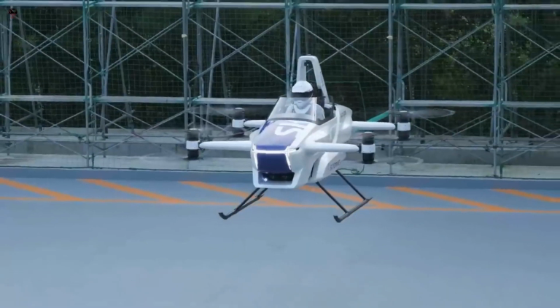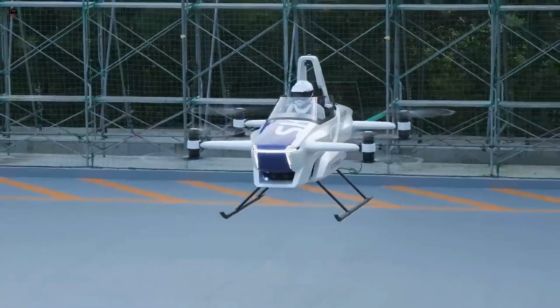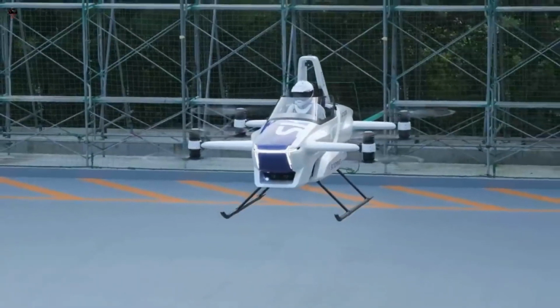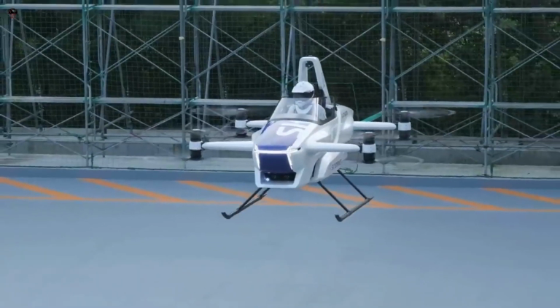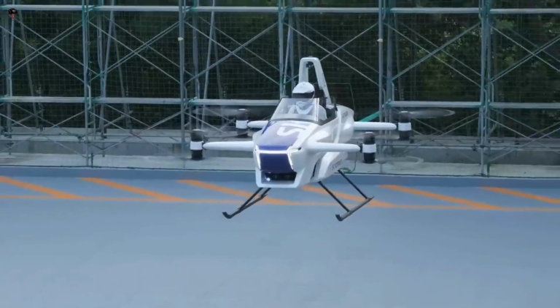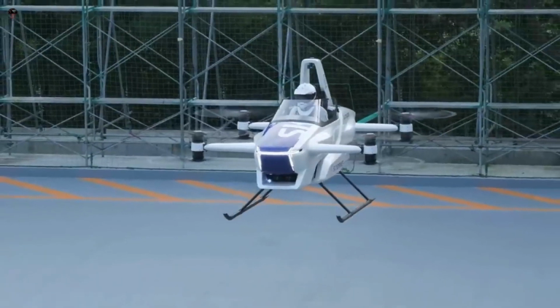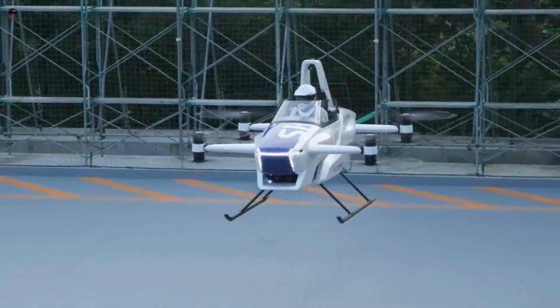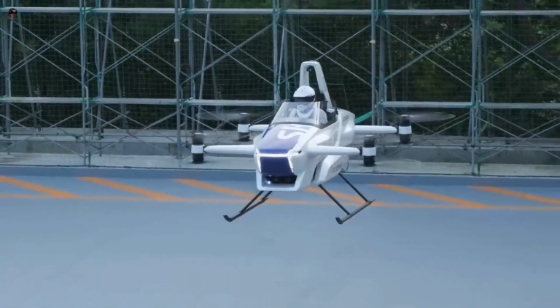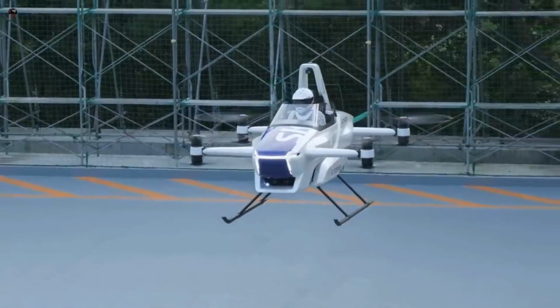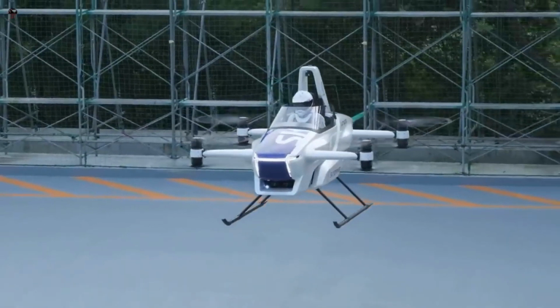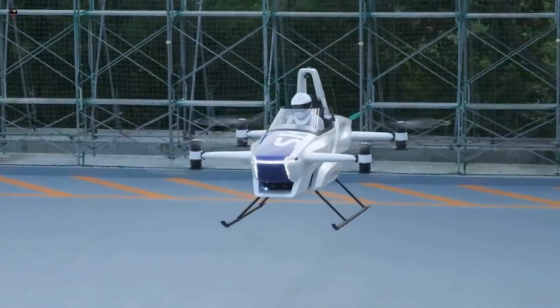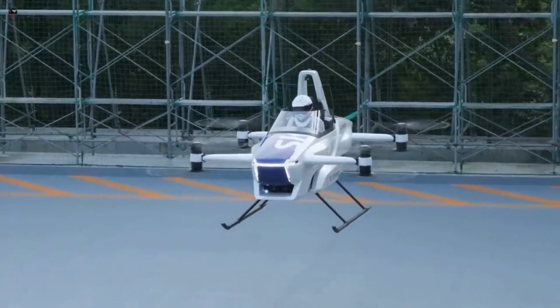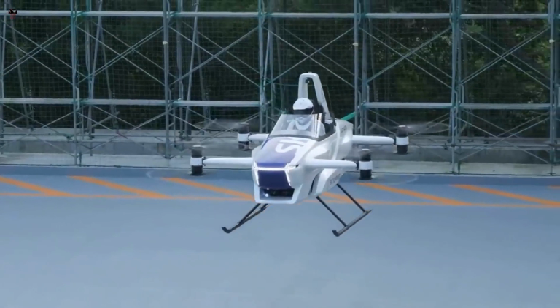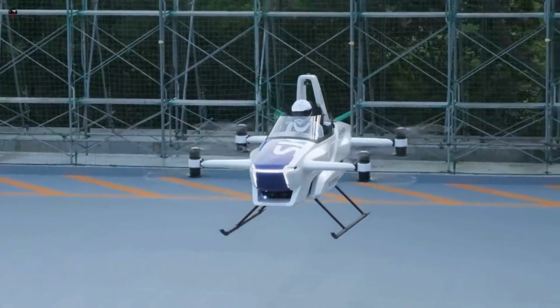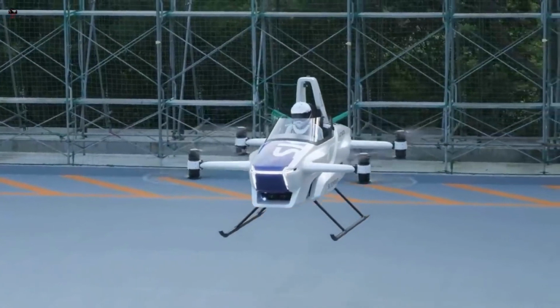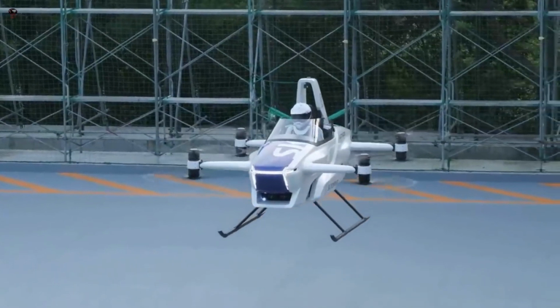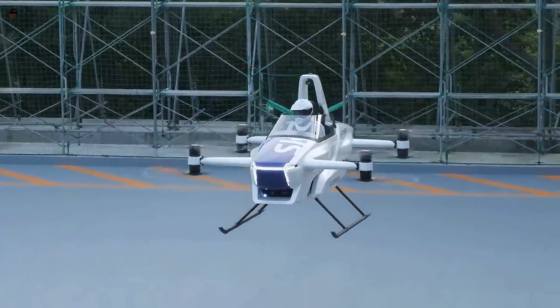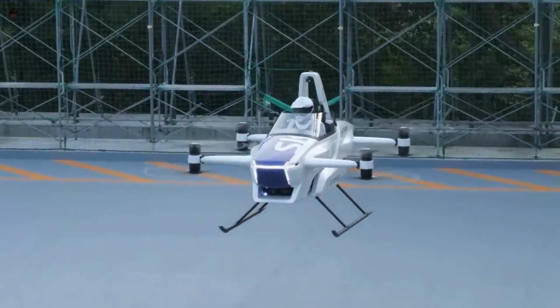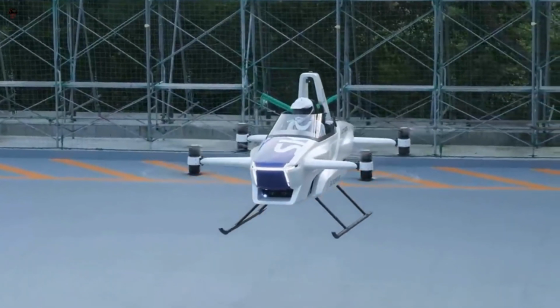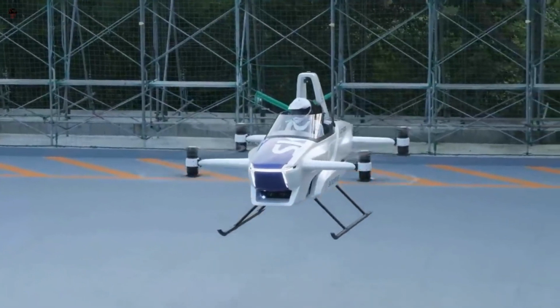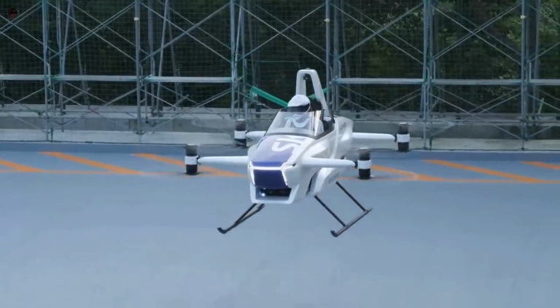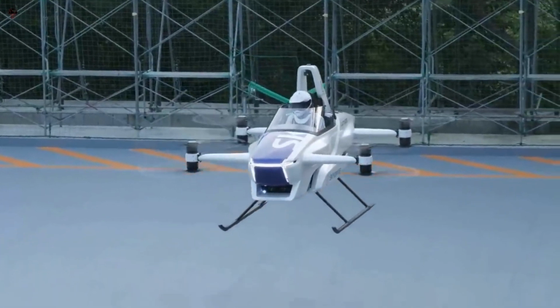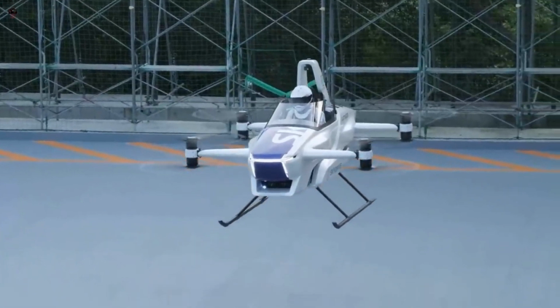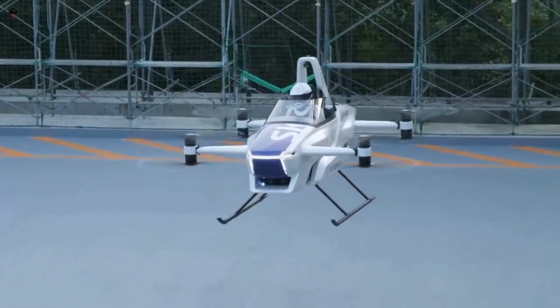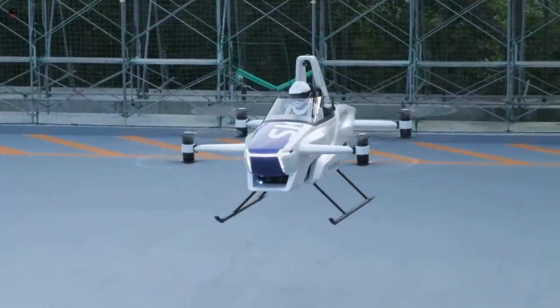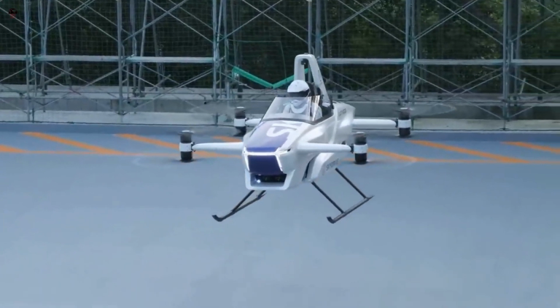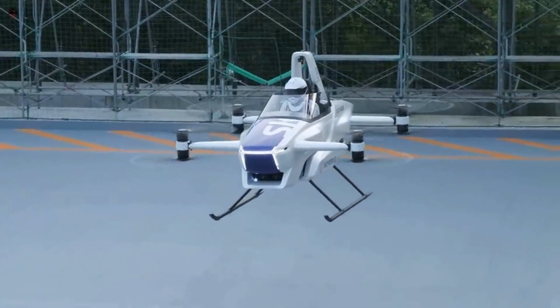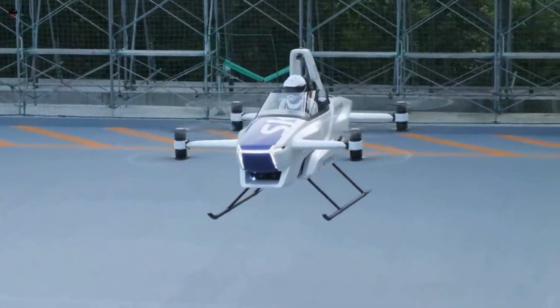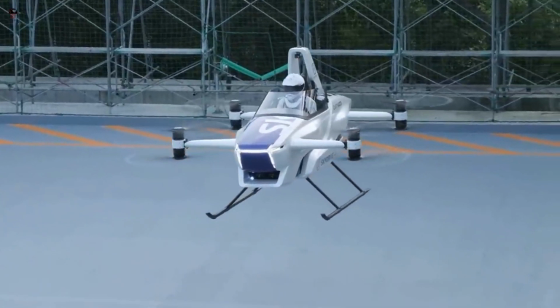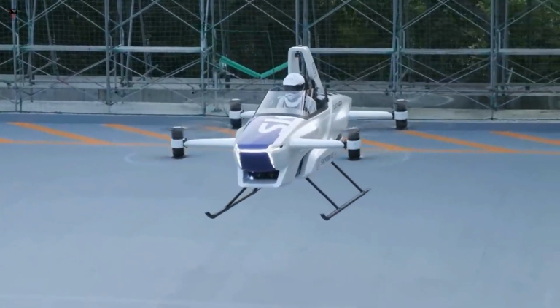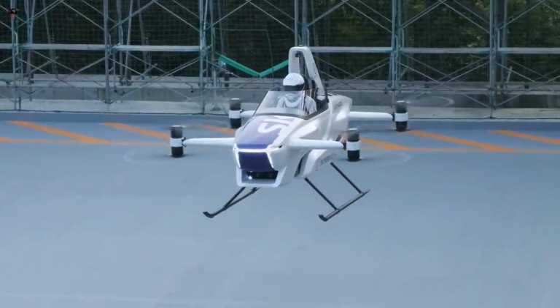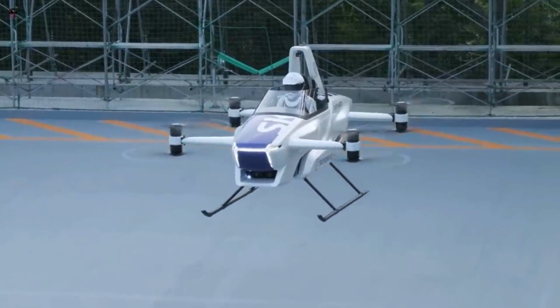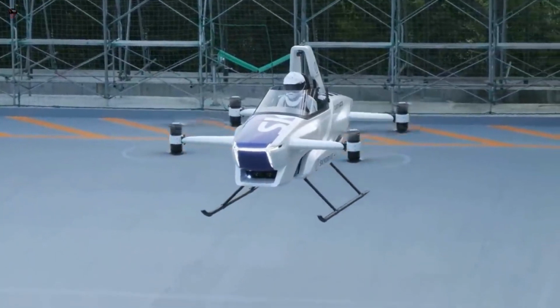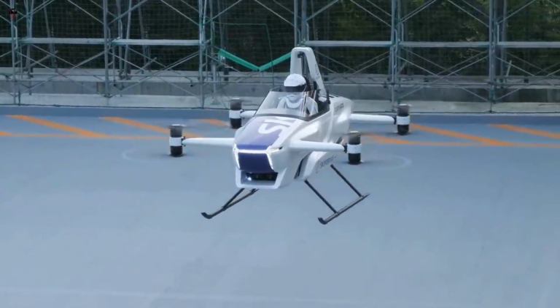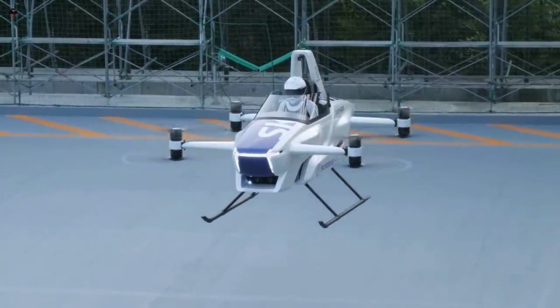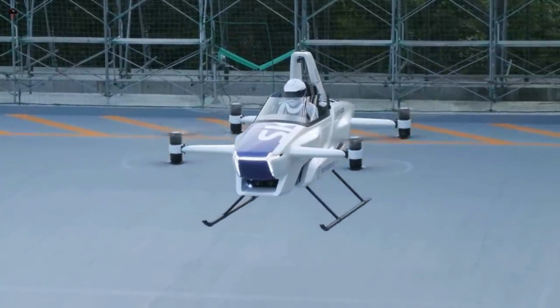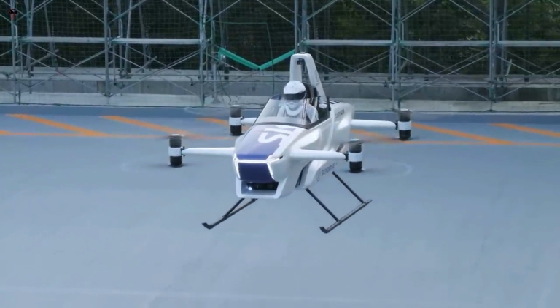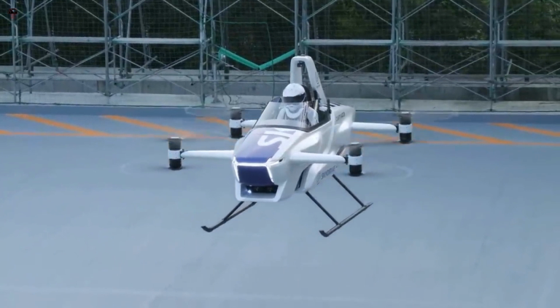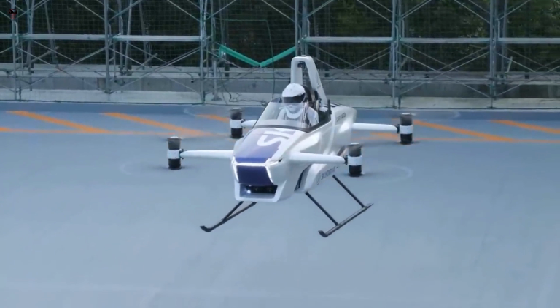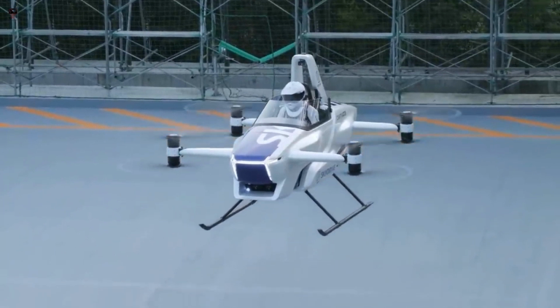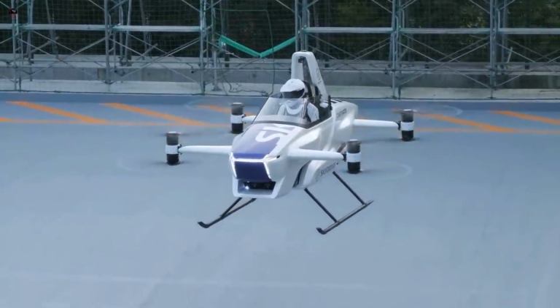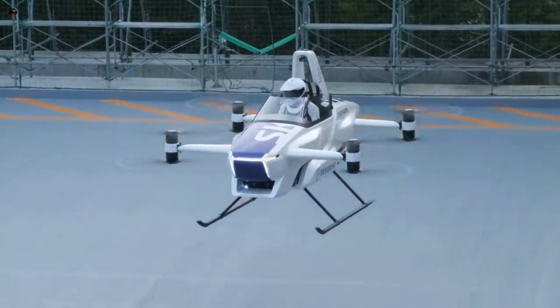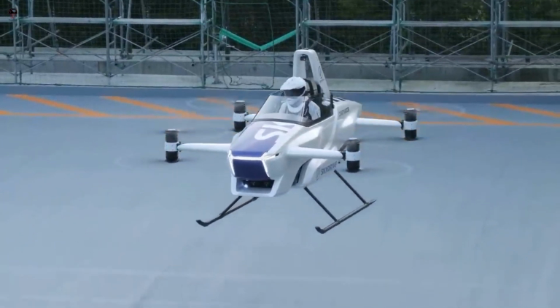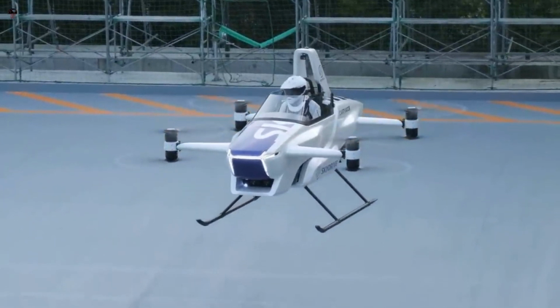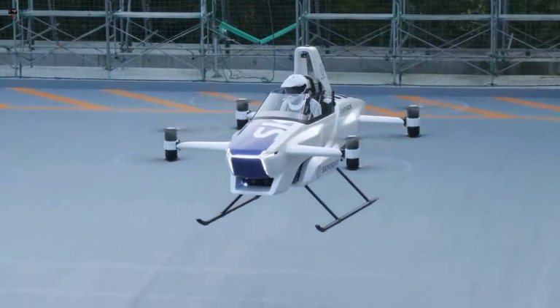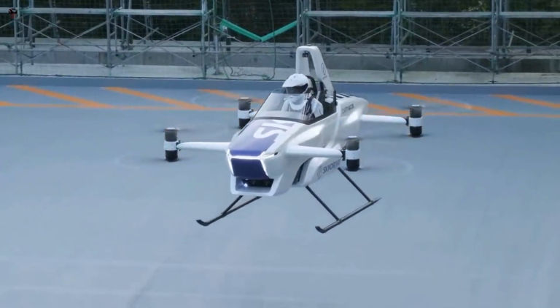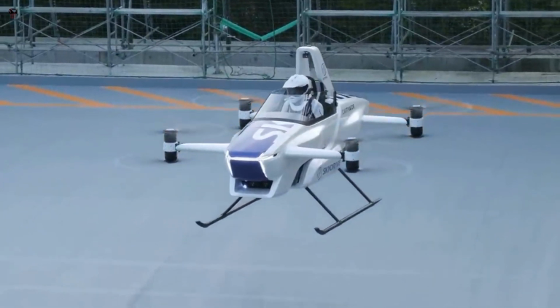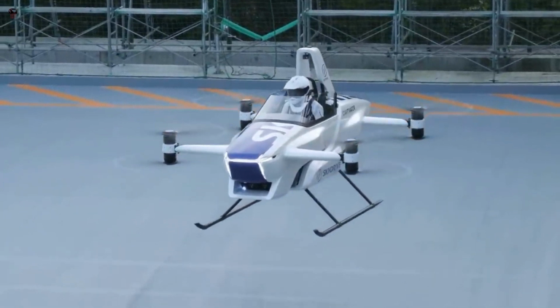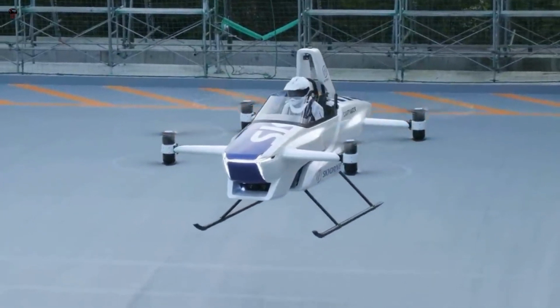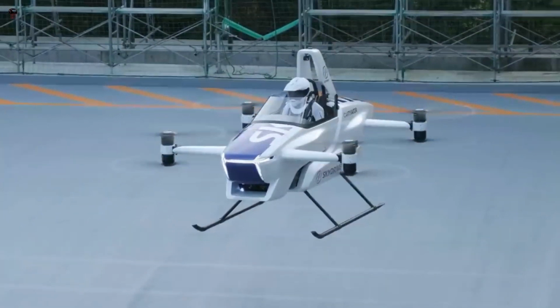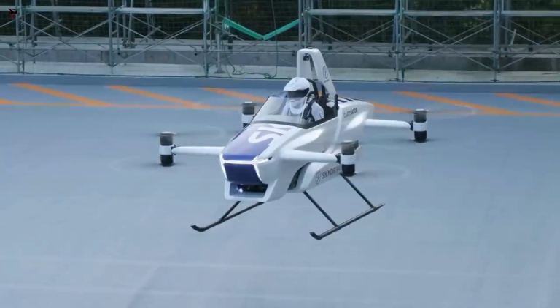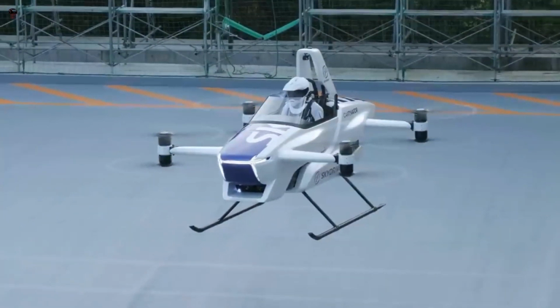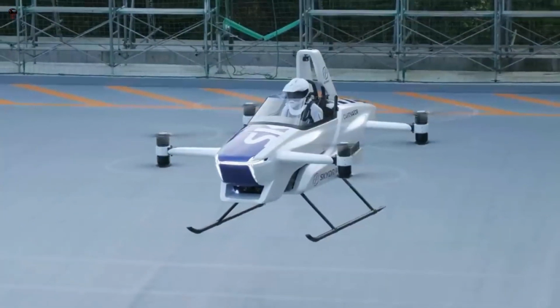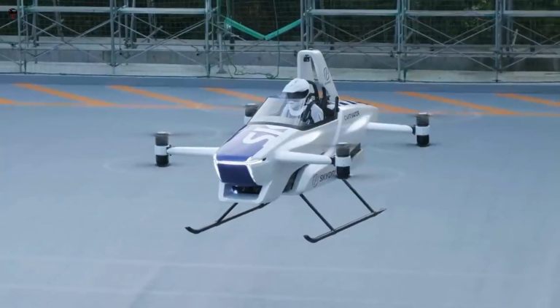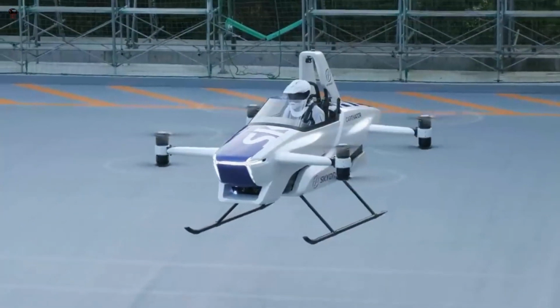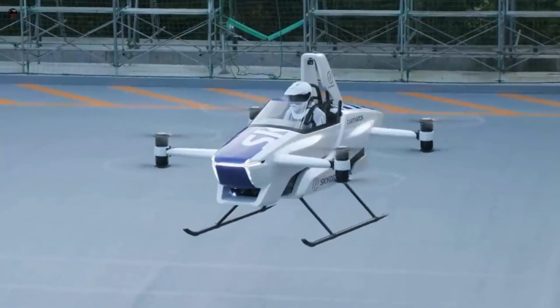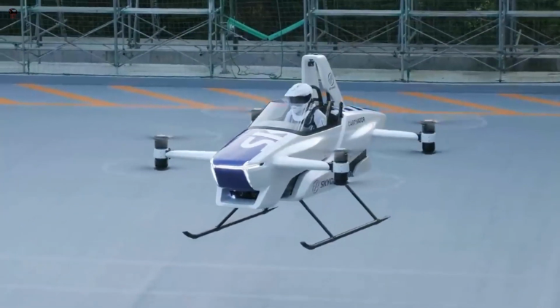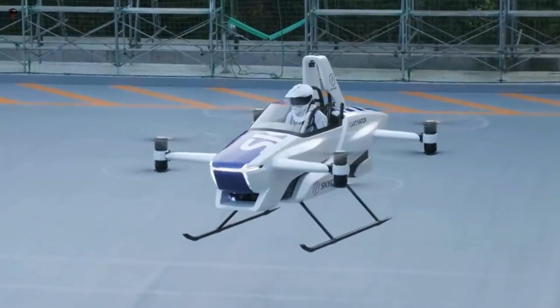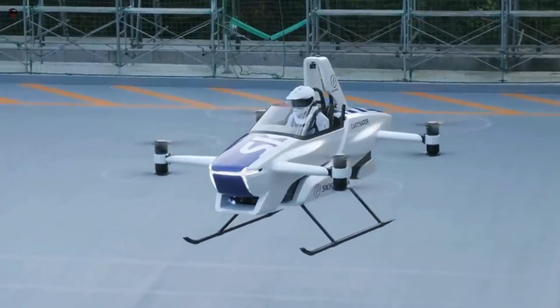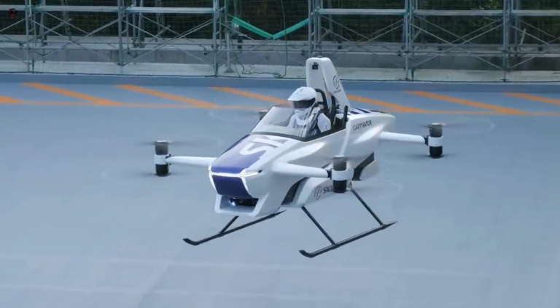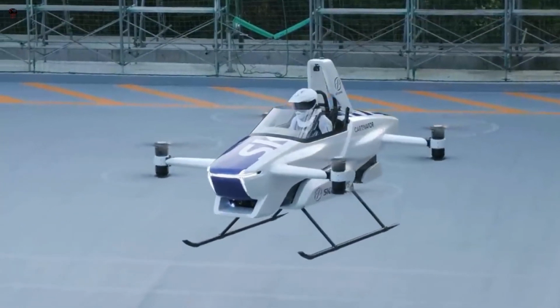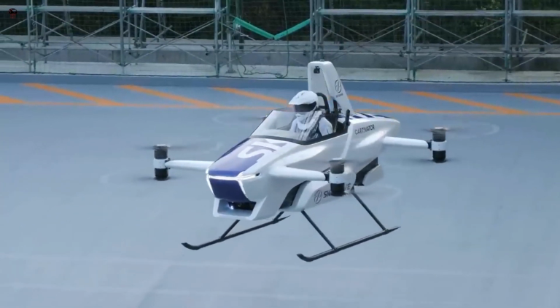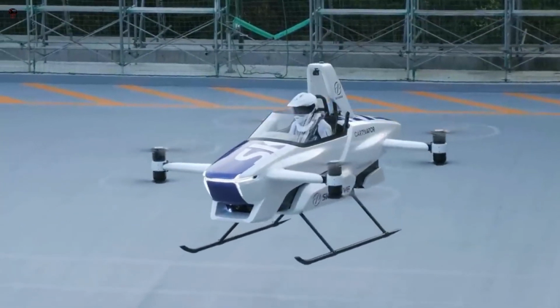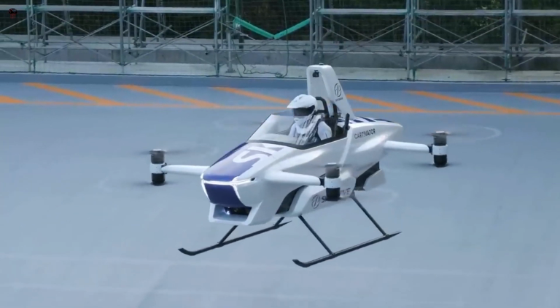SkyDrive plans to offer the SD03 as a transportation option for individuals who need to get around cities quickly and efficiently.